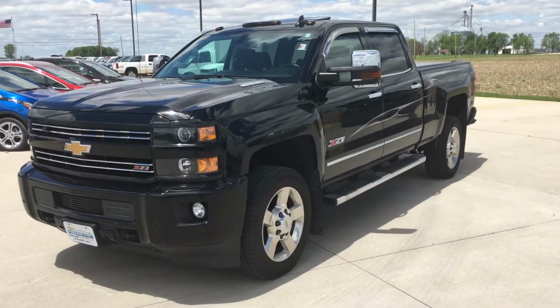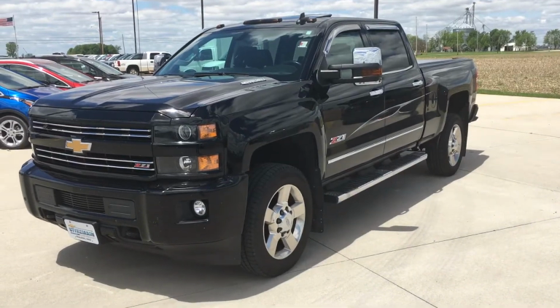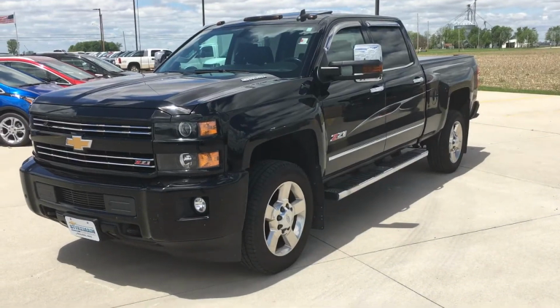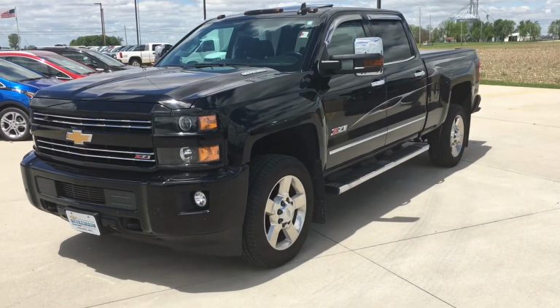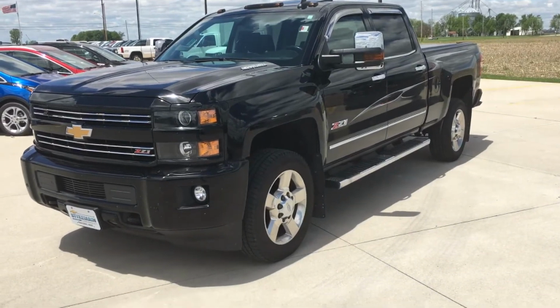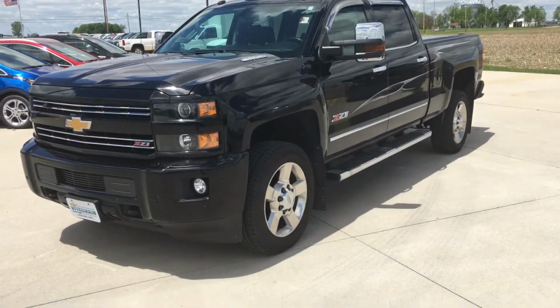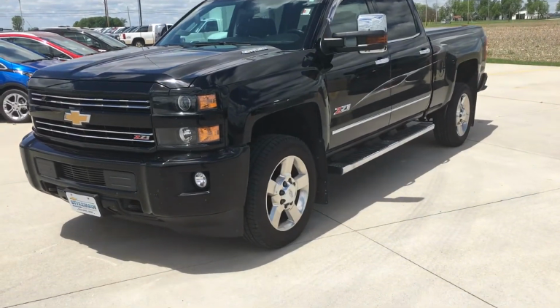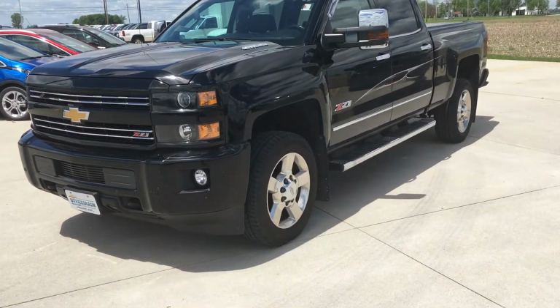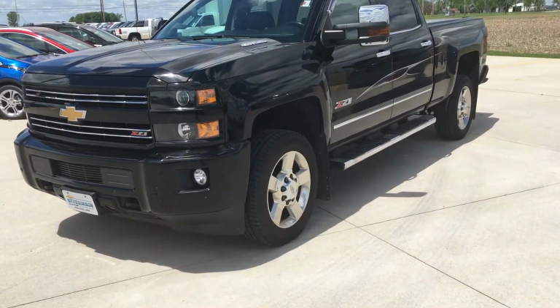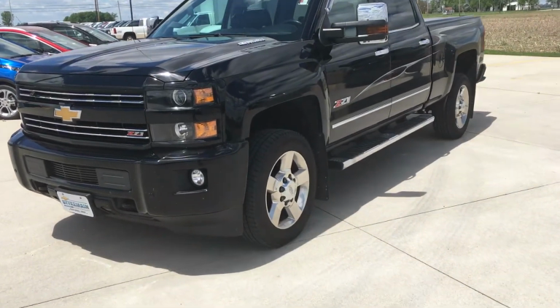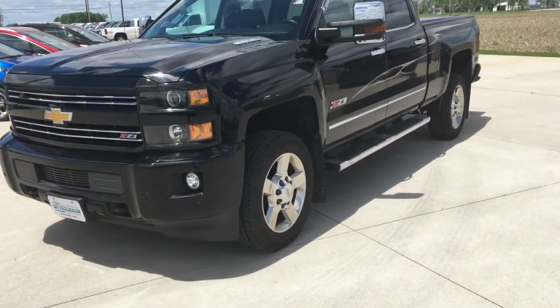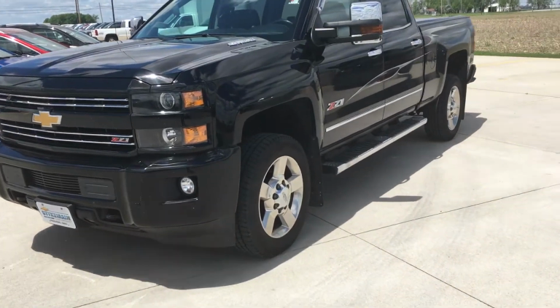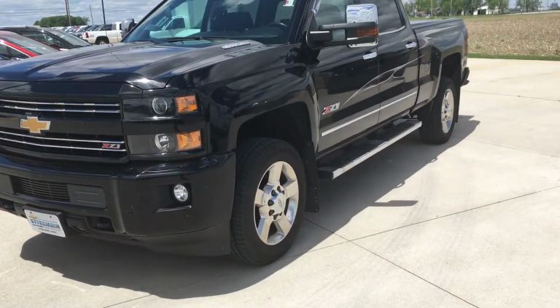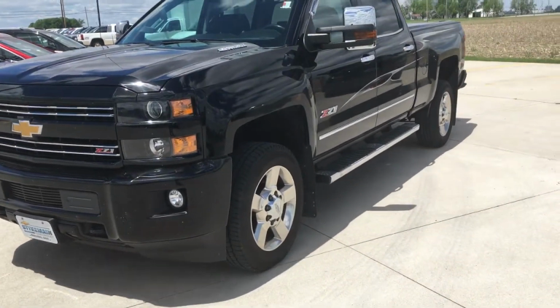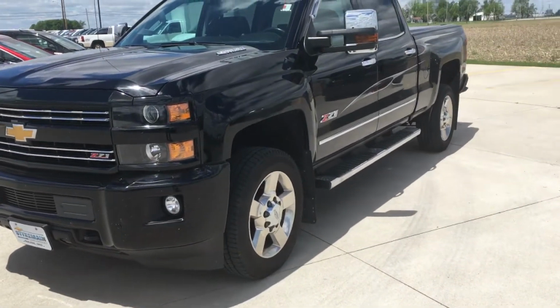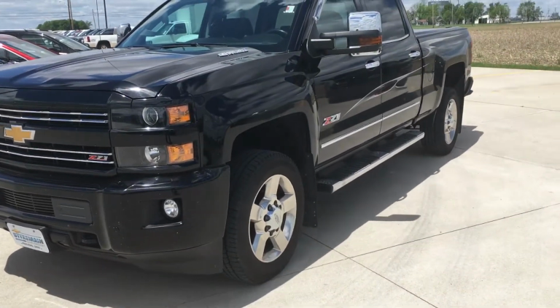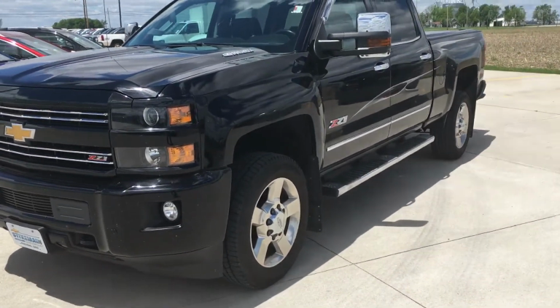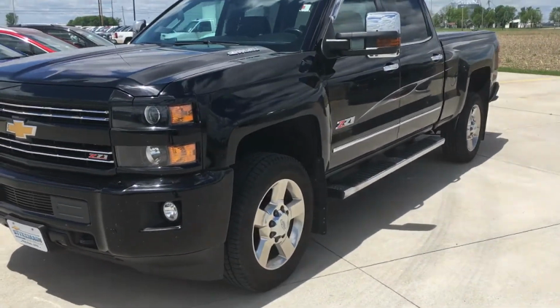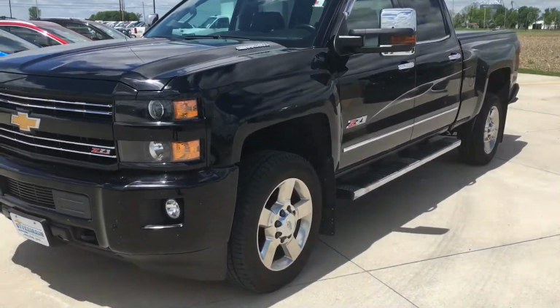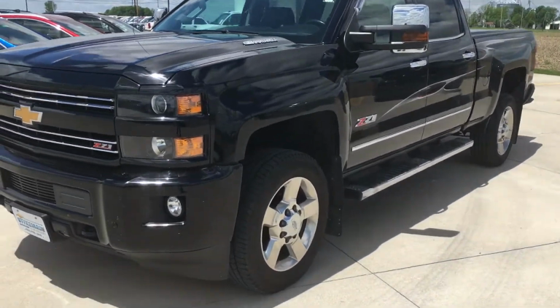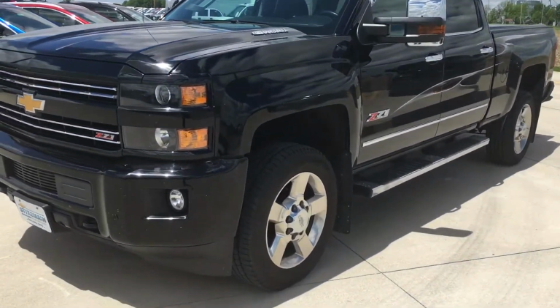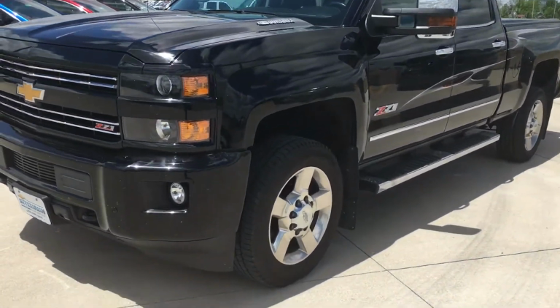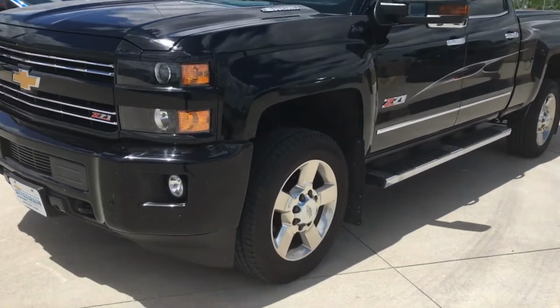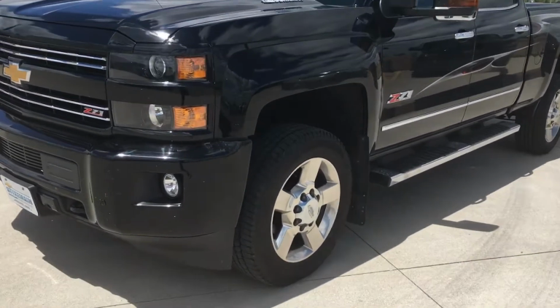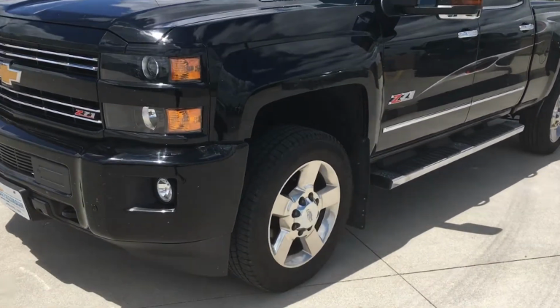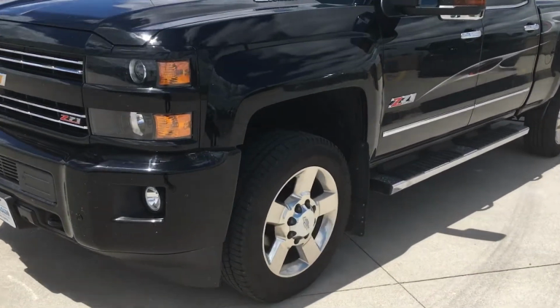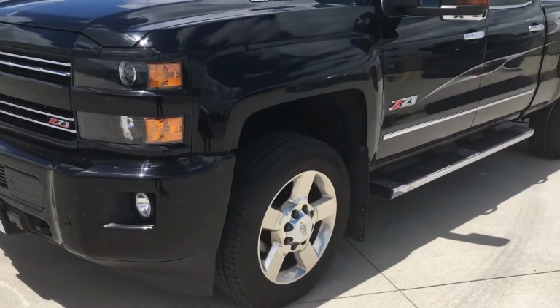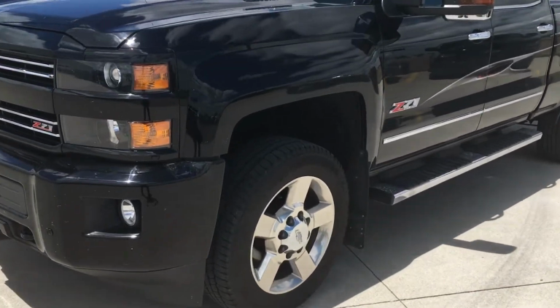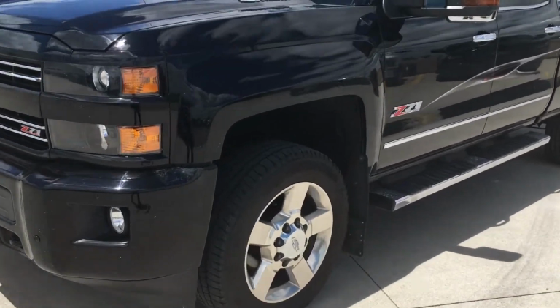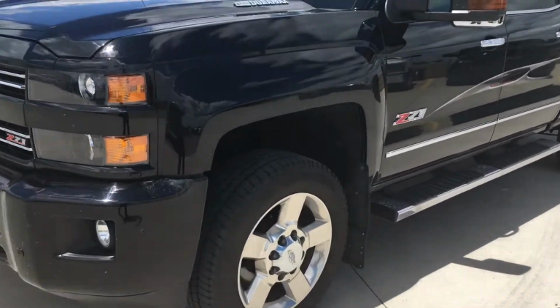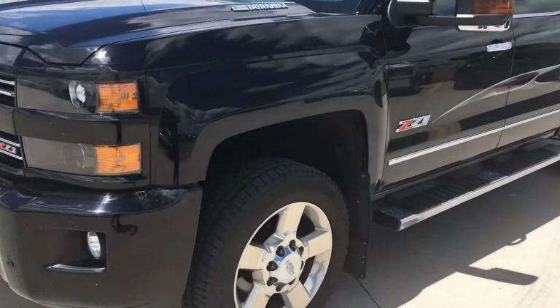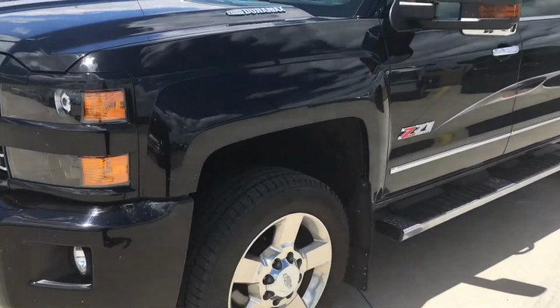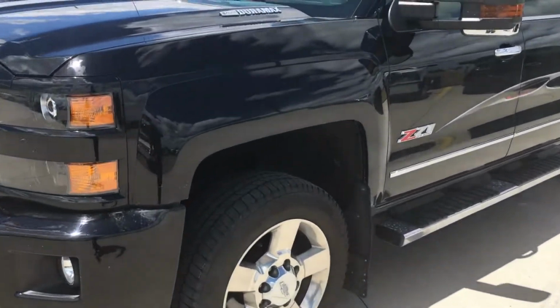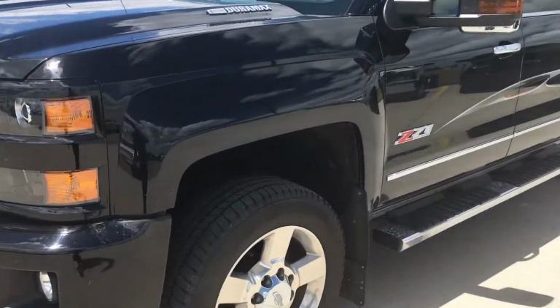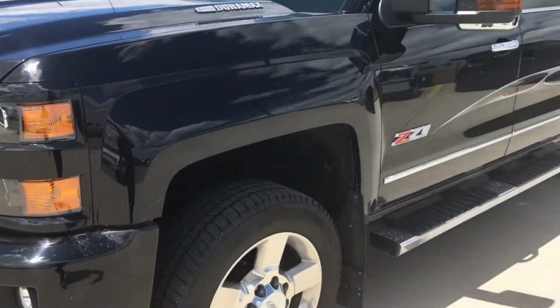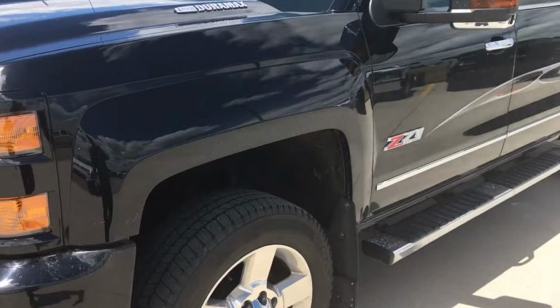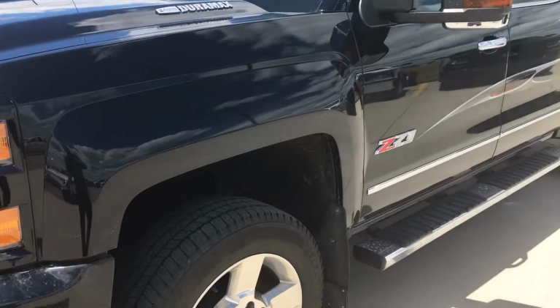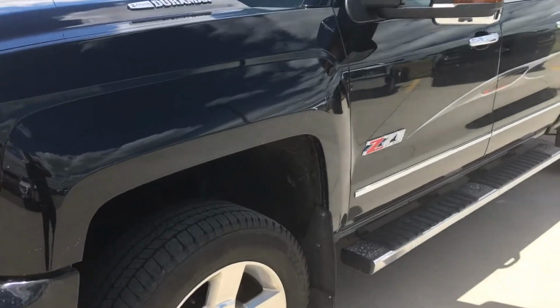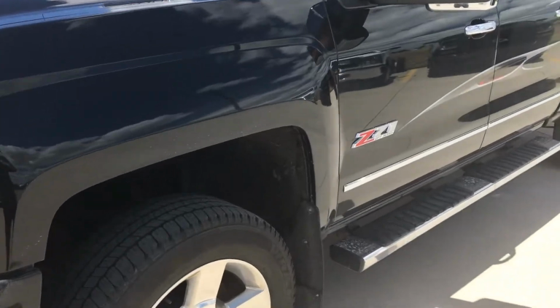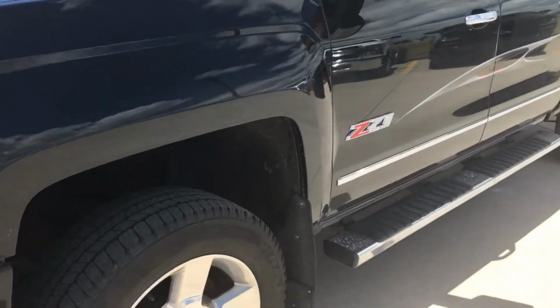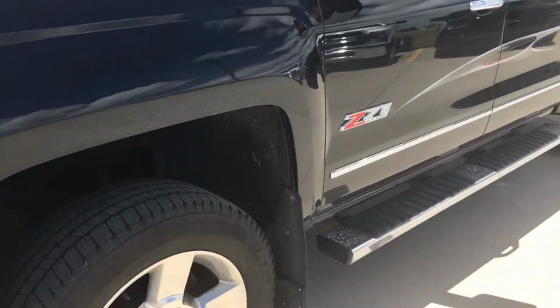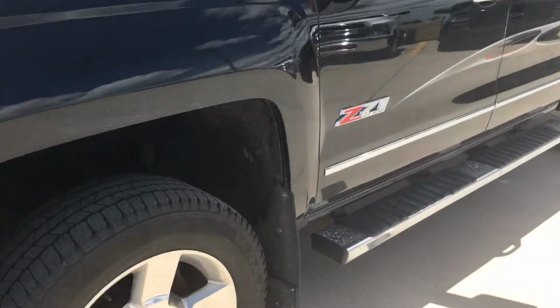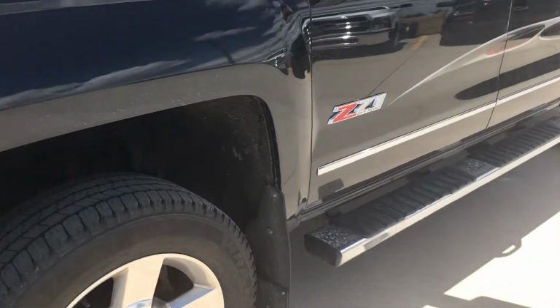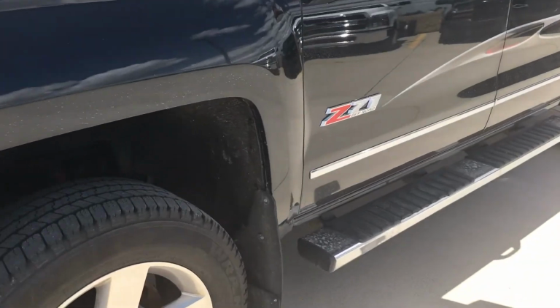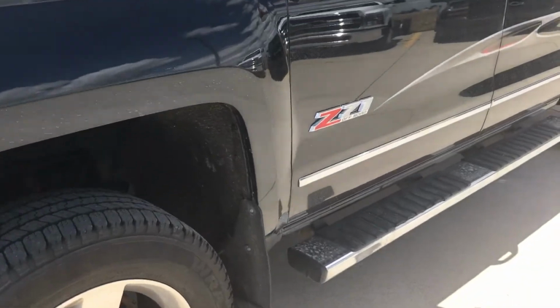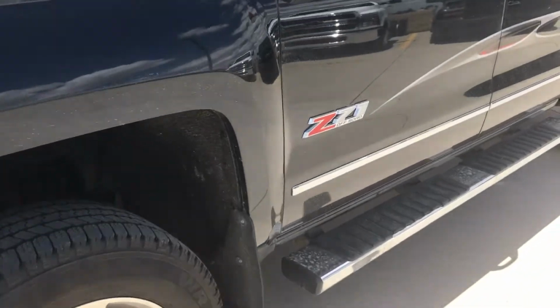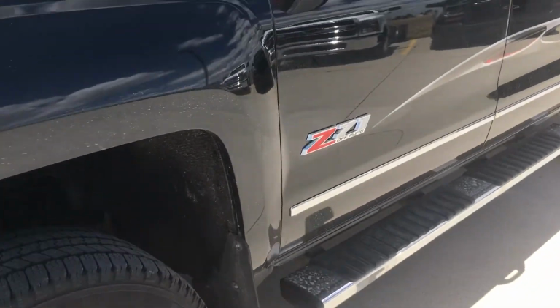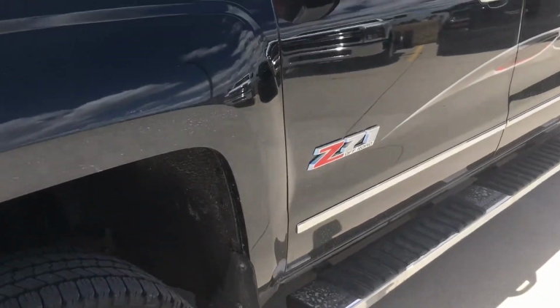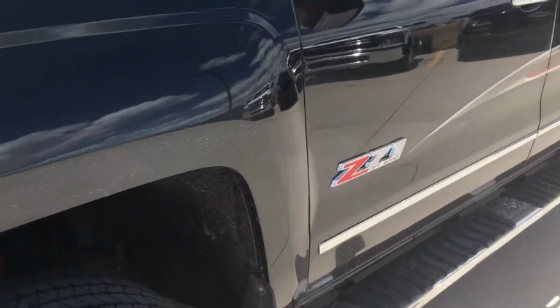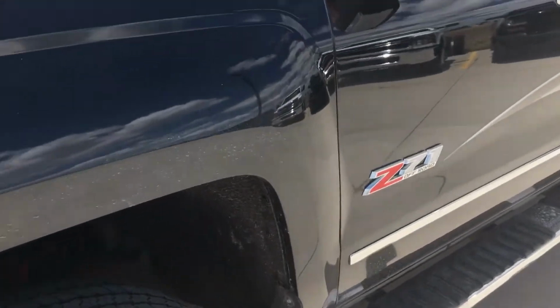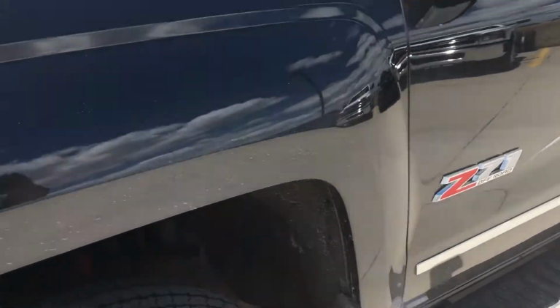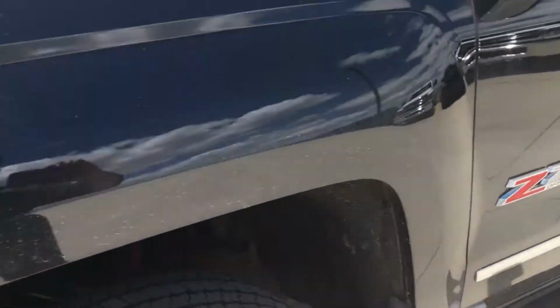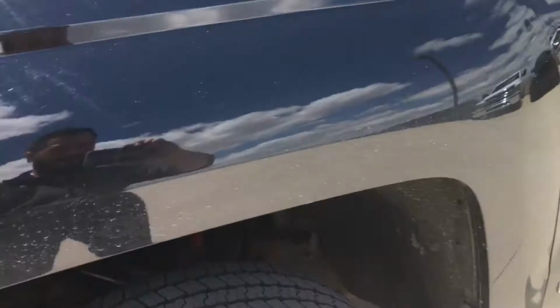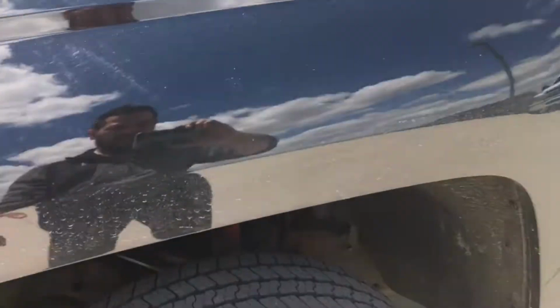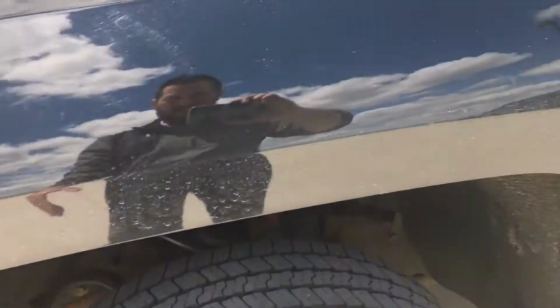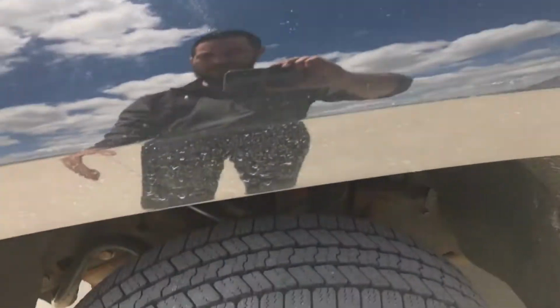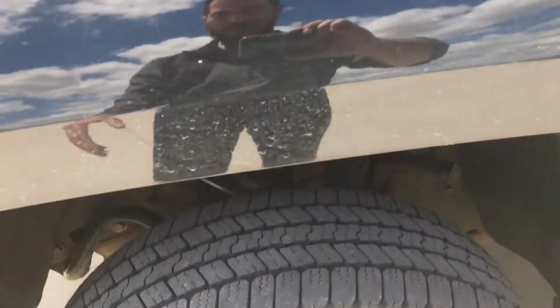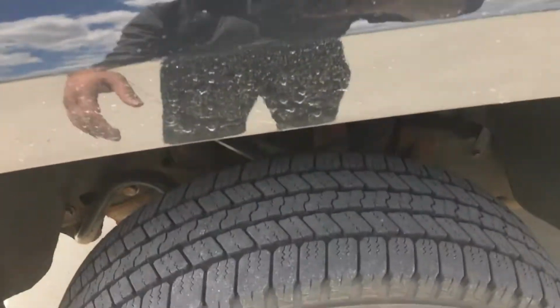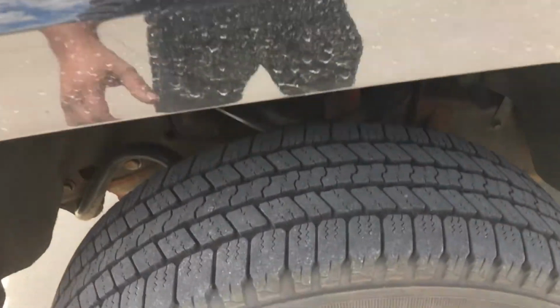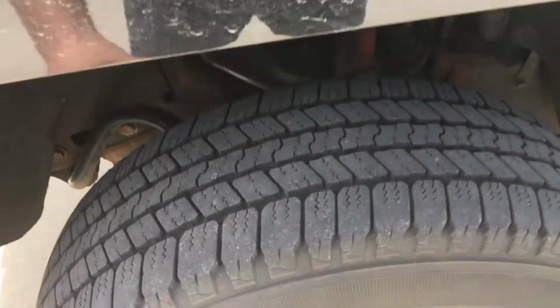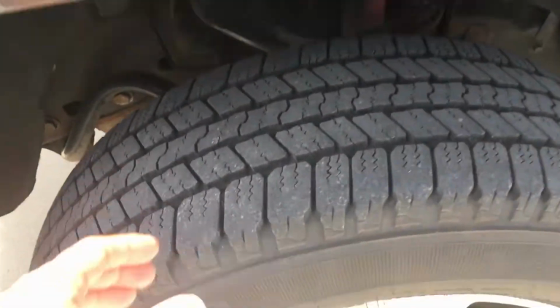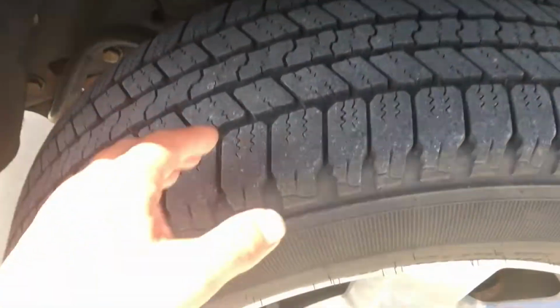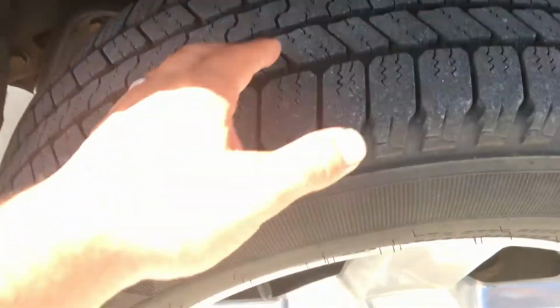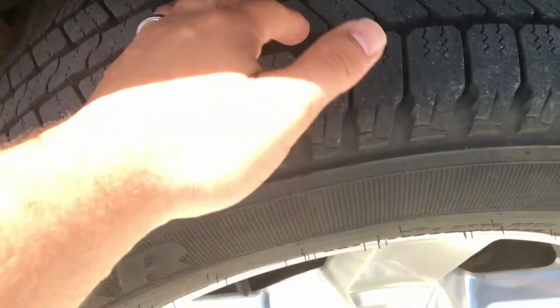Hi Jeremy, this is Jason Barnes. I'm just going to shoot a quick video of this thing. I did a walk around on it and I didn't notice any dents or scratches anywhere.